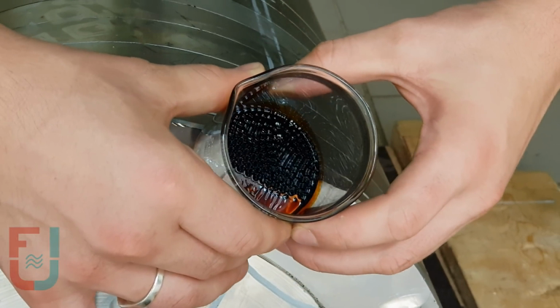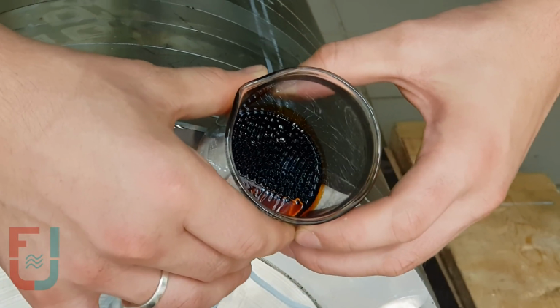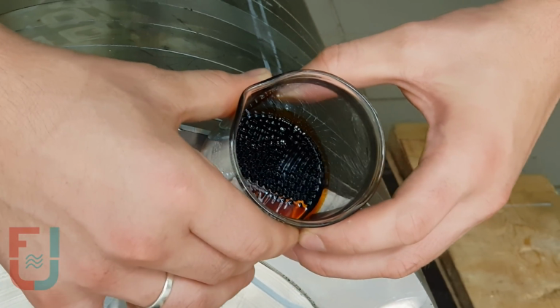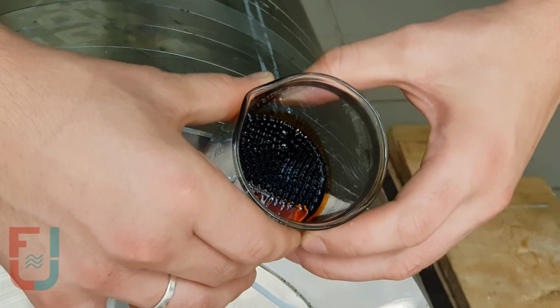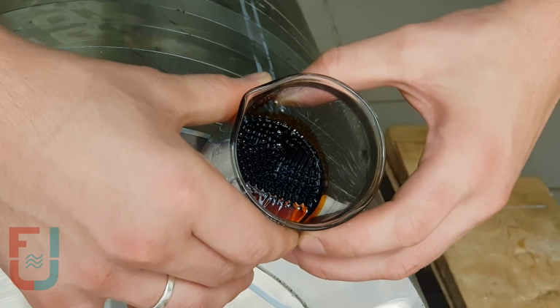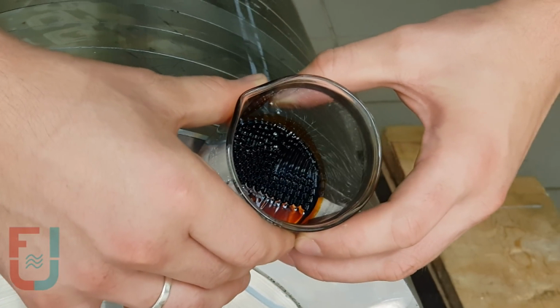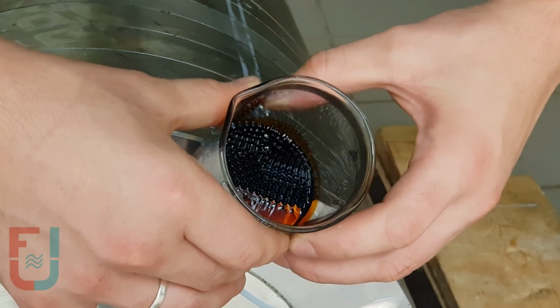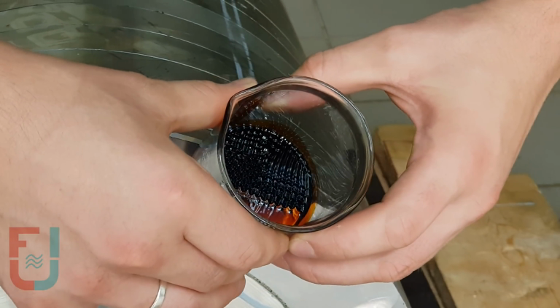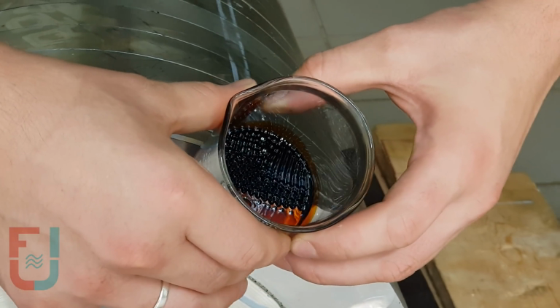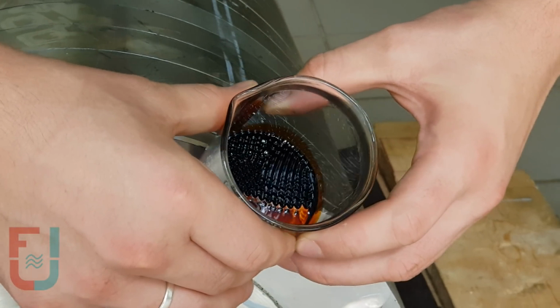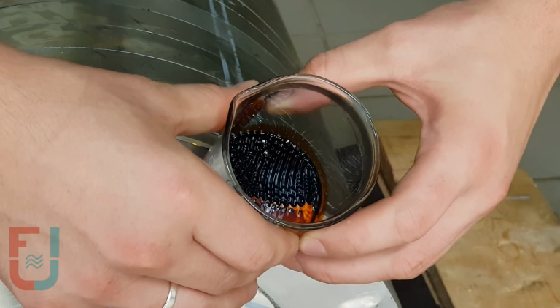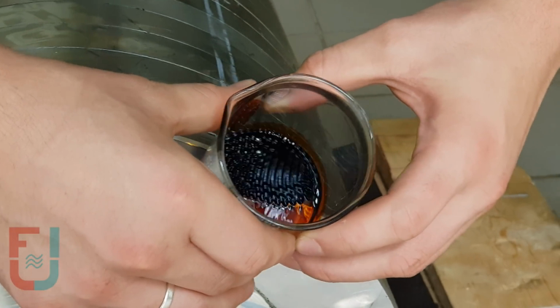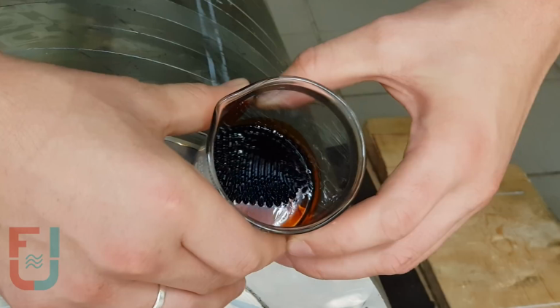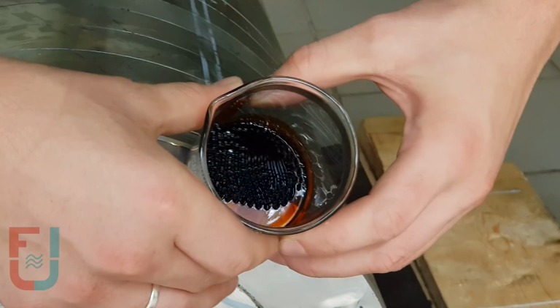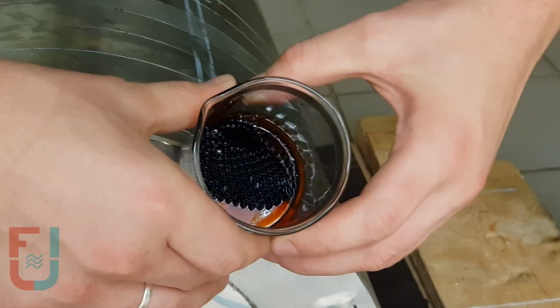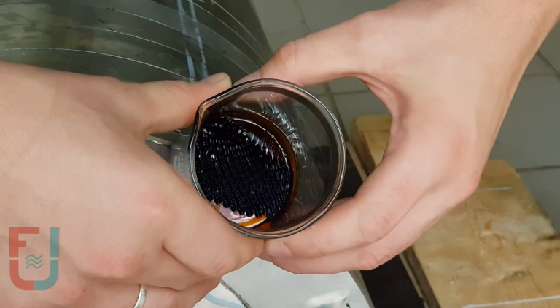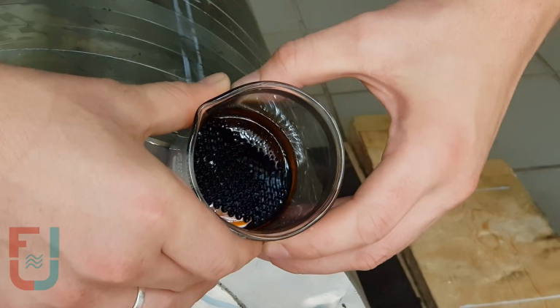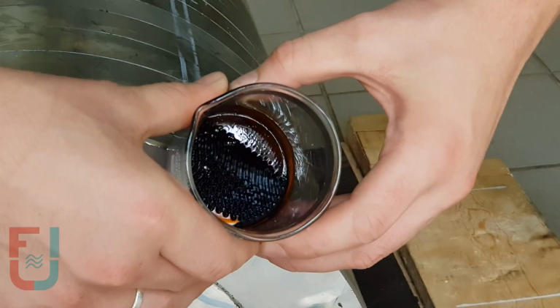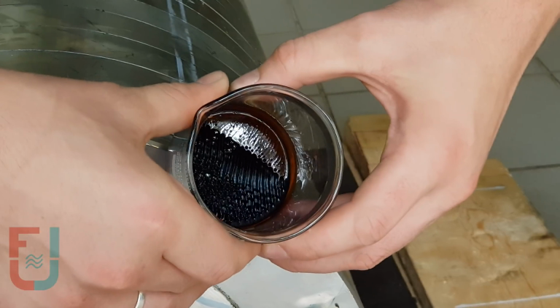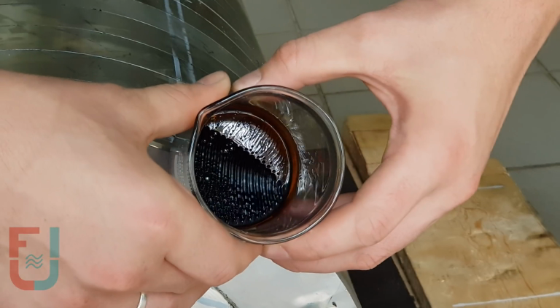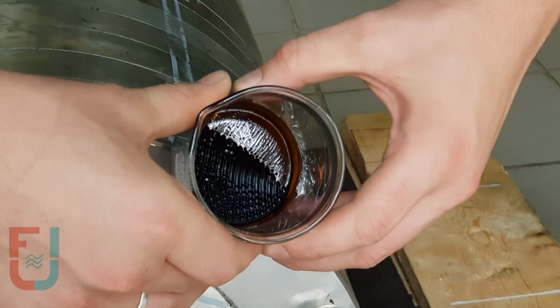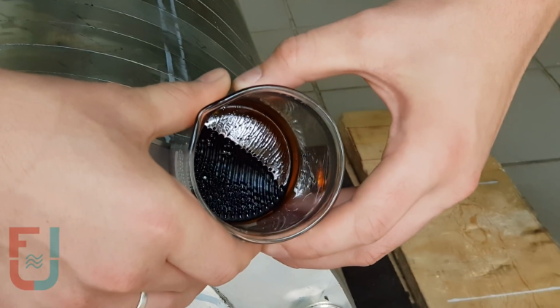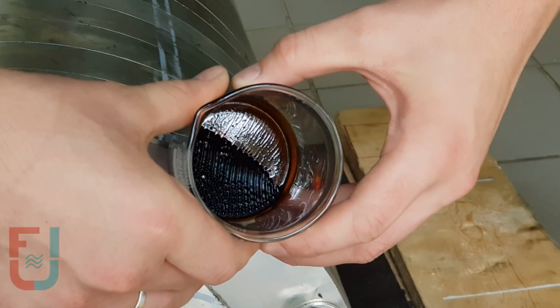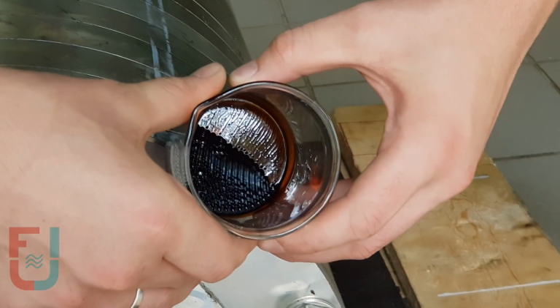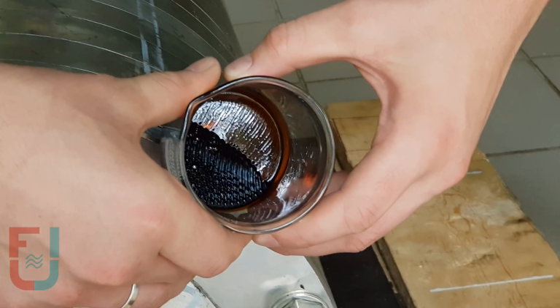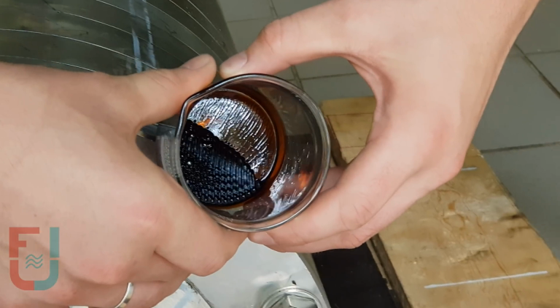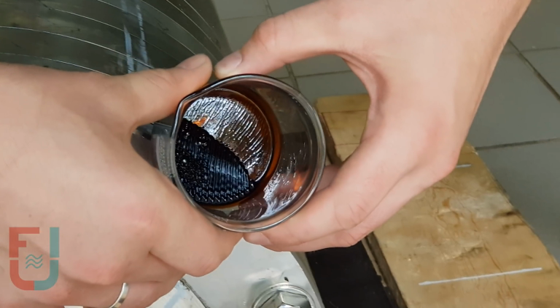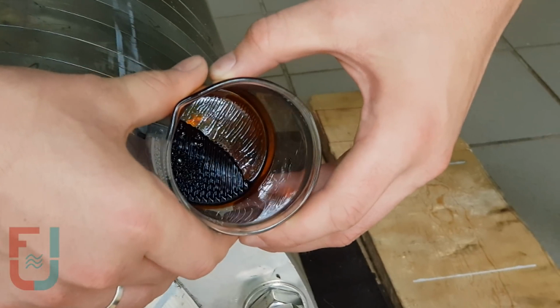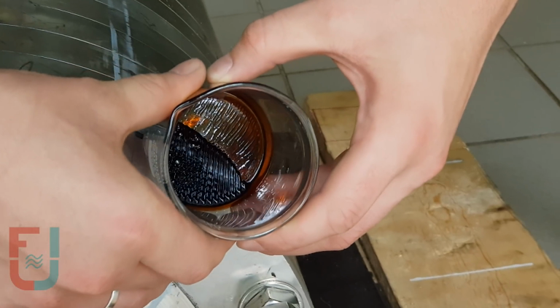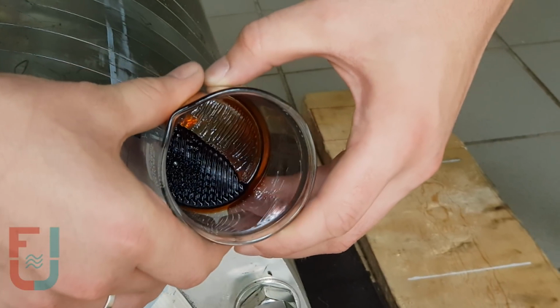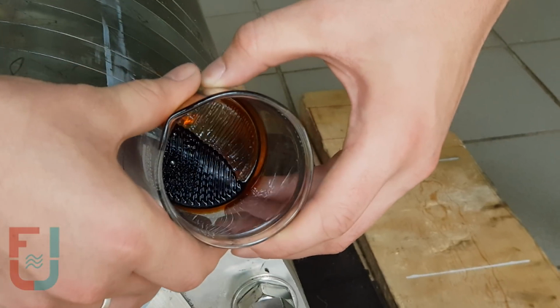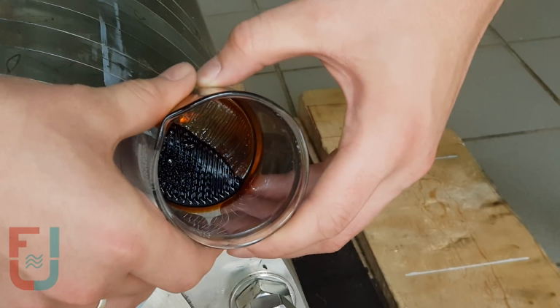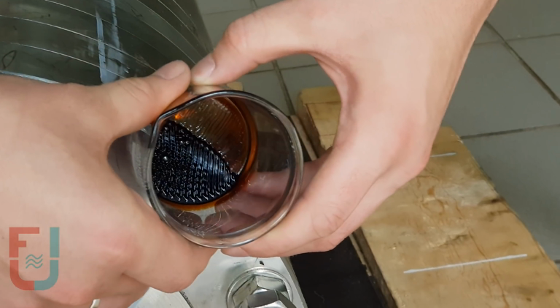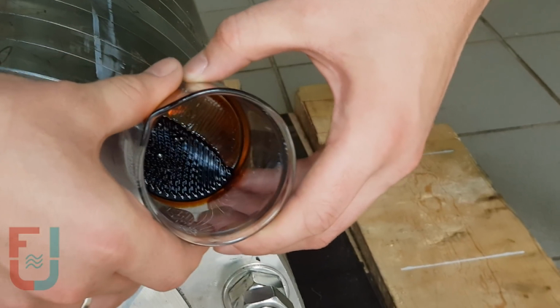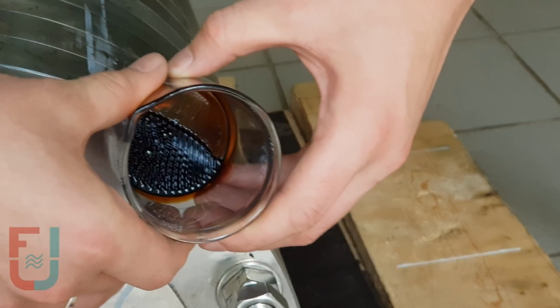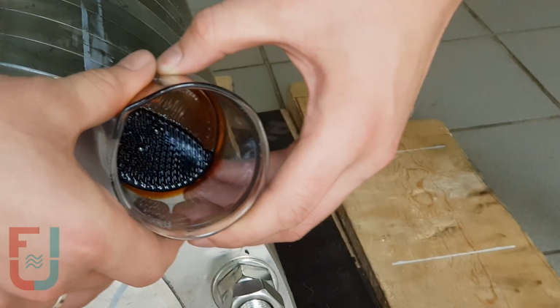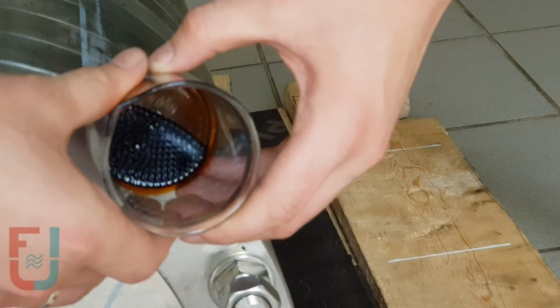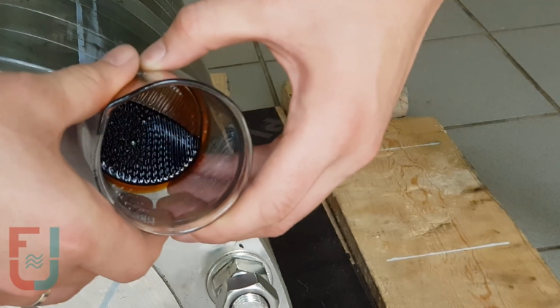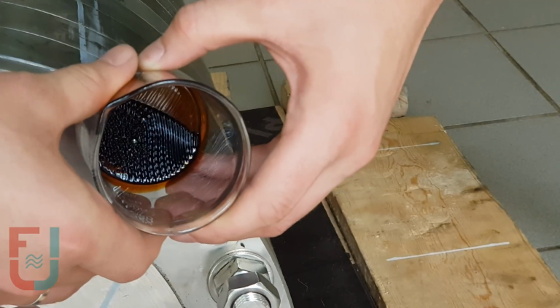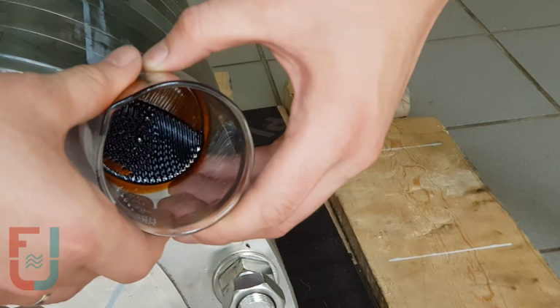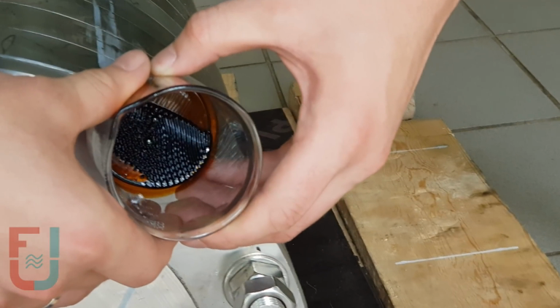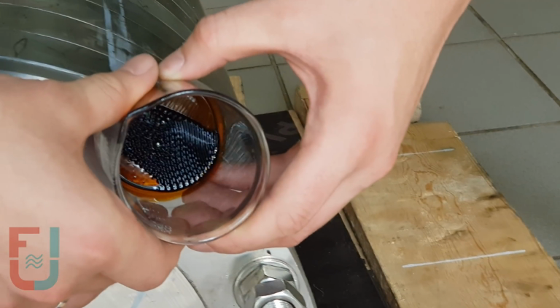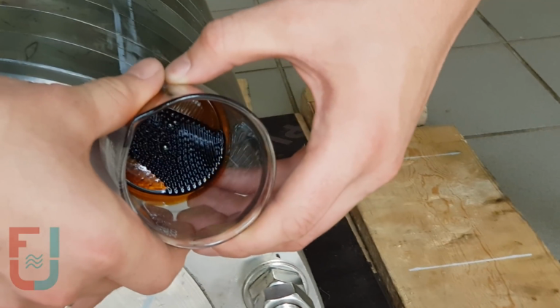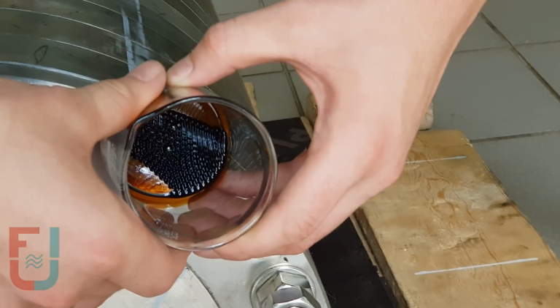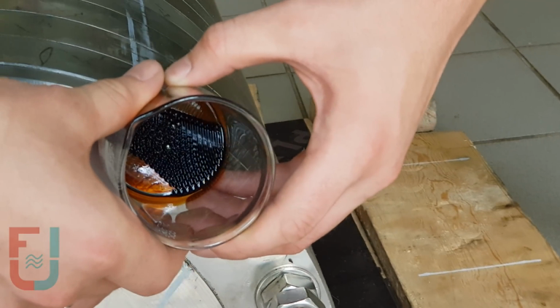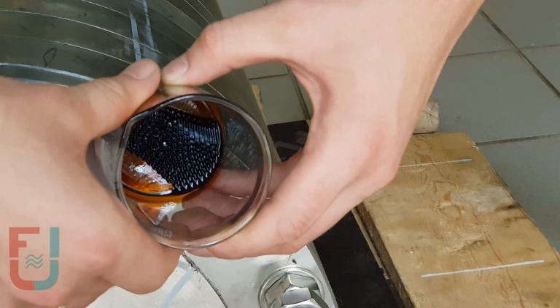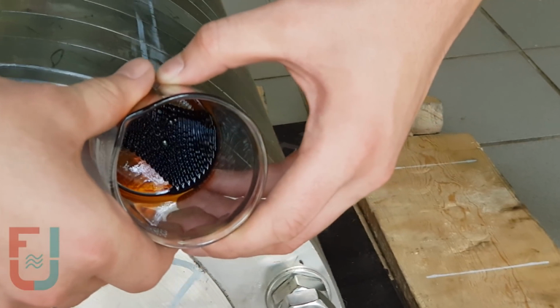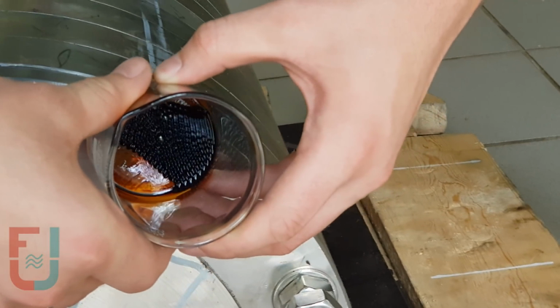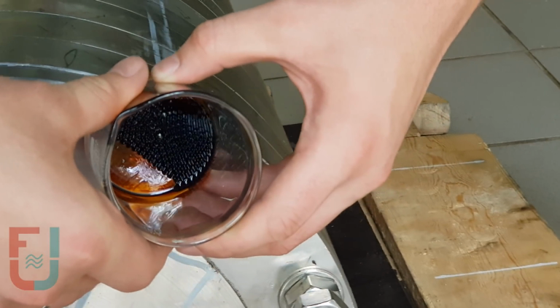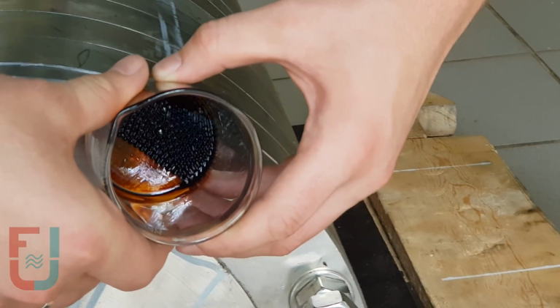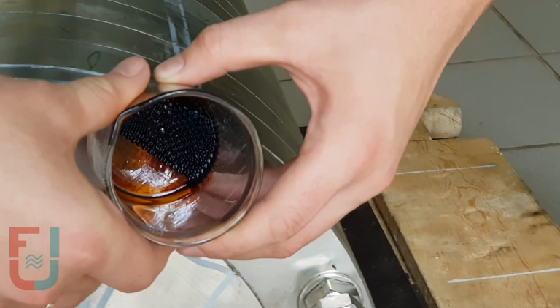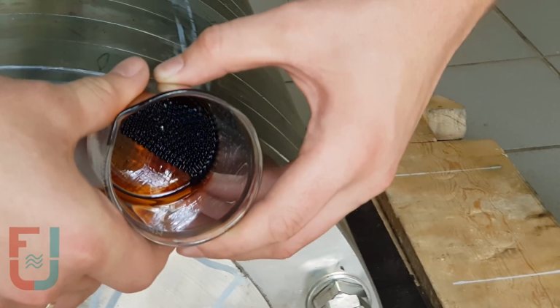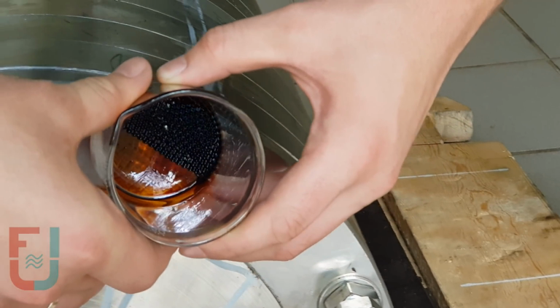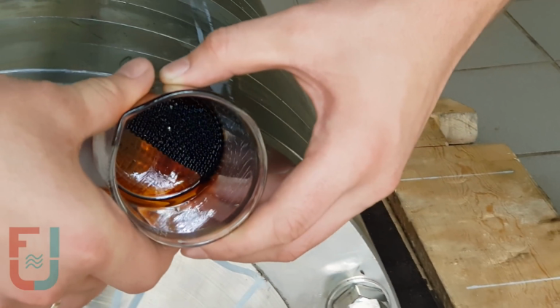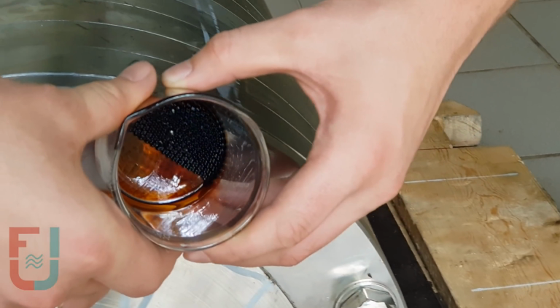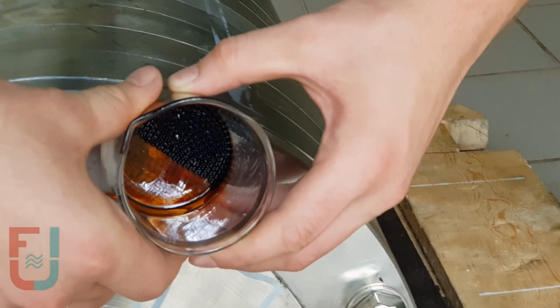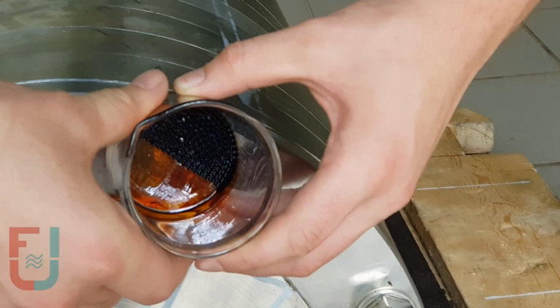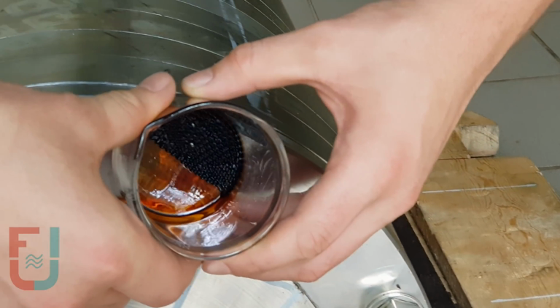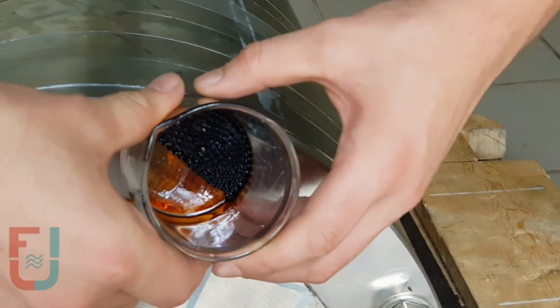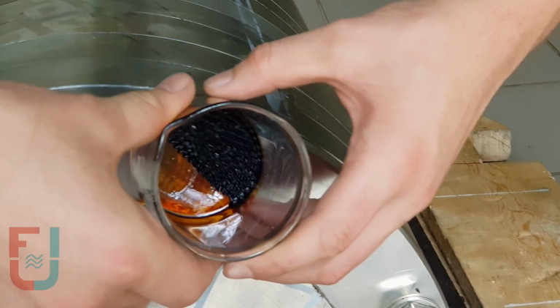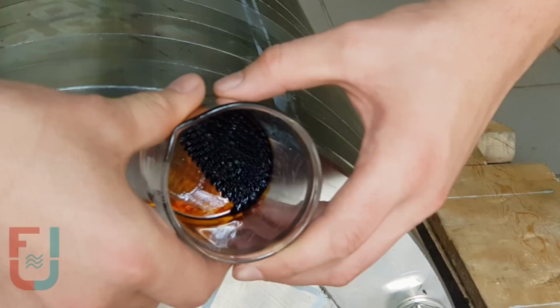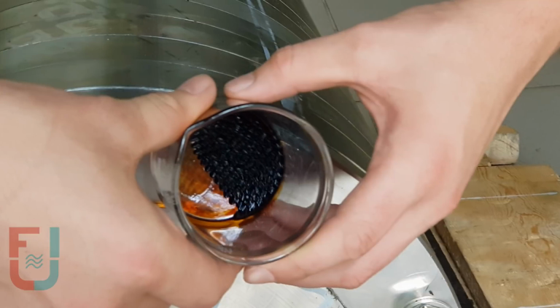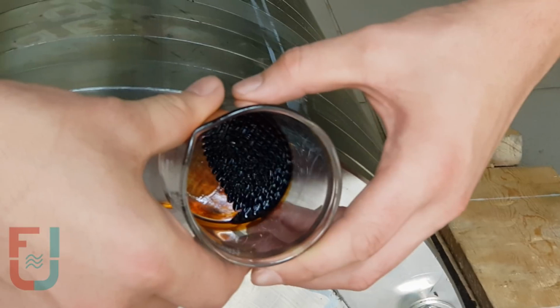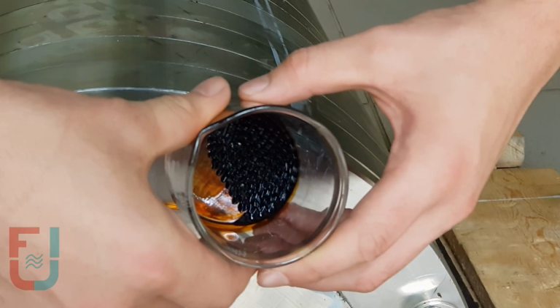If I were to let go of the container, it would fly towards the pole of the magnet at the spot with the highest magnetic field intensity.